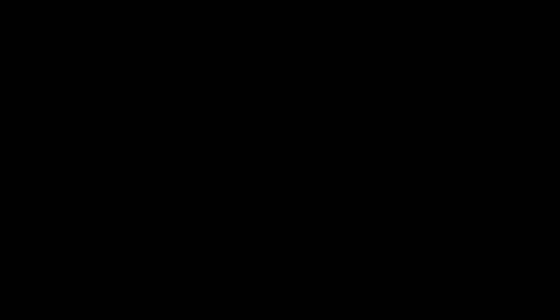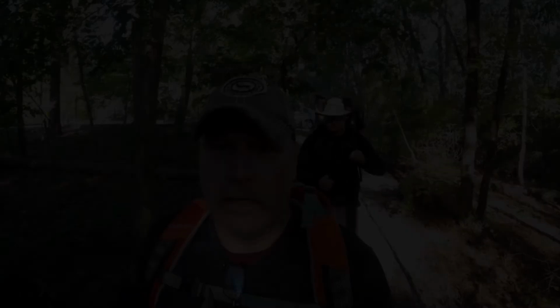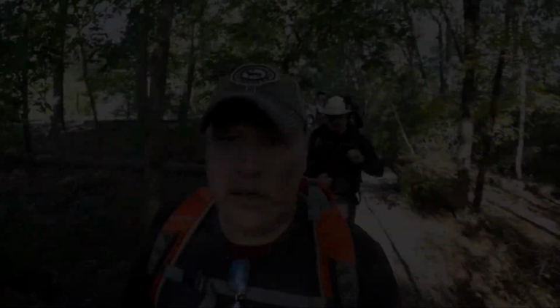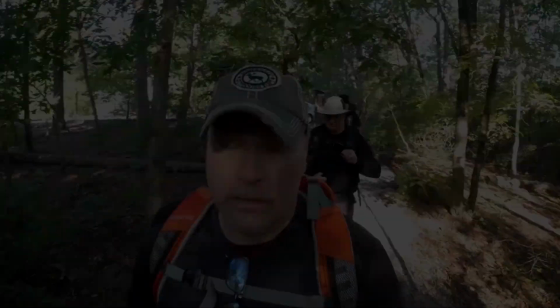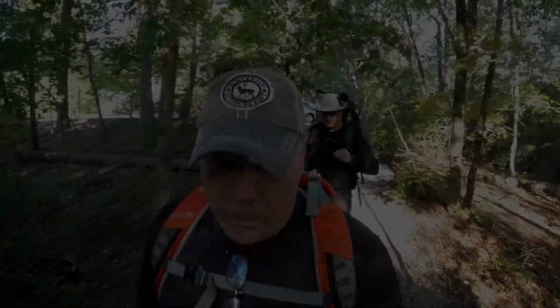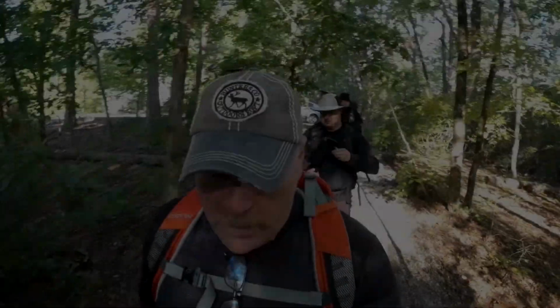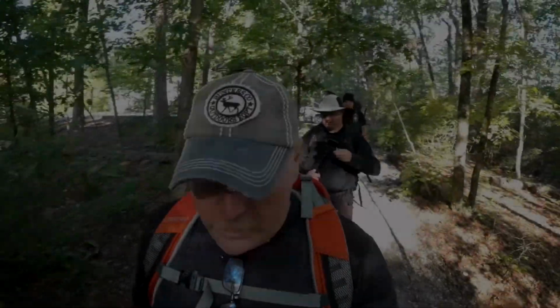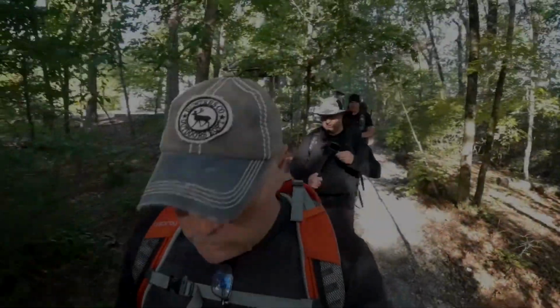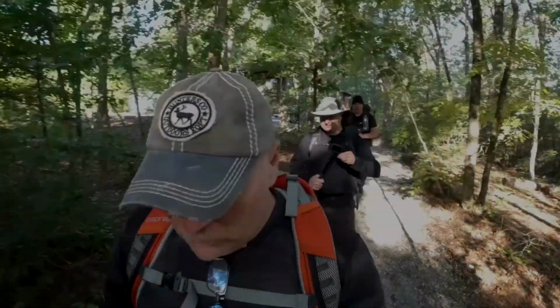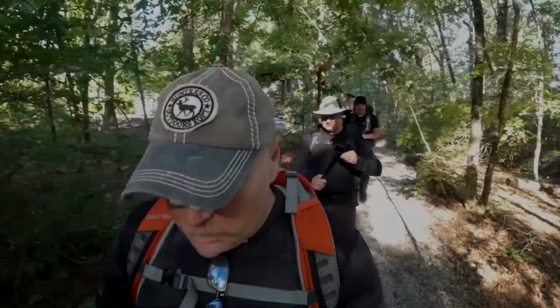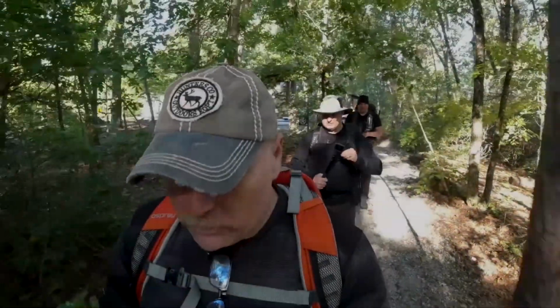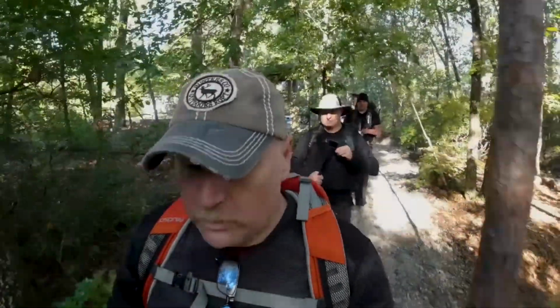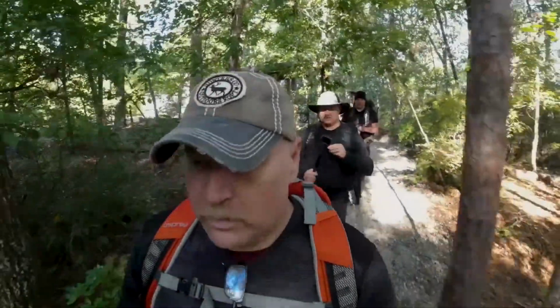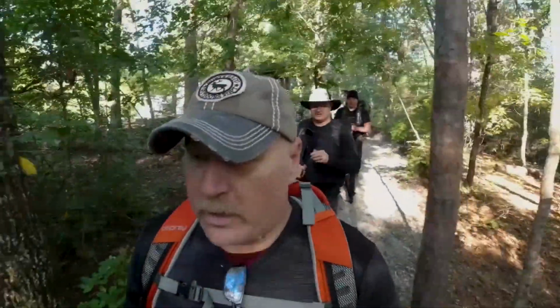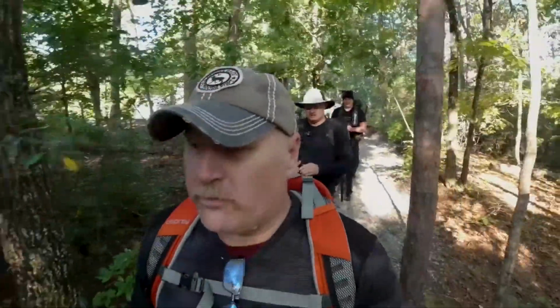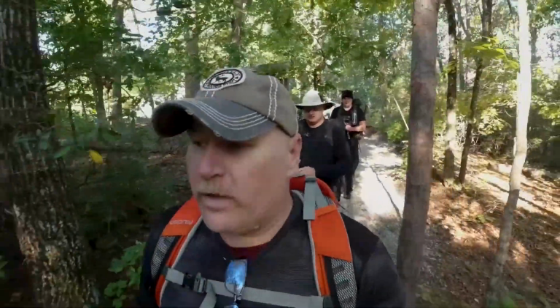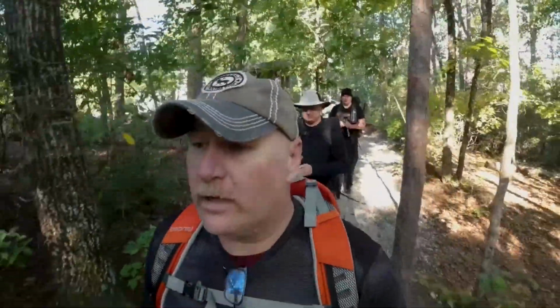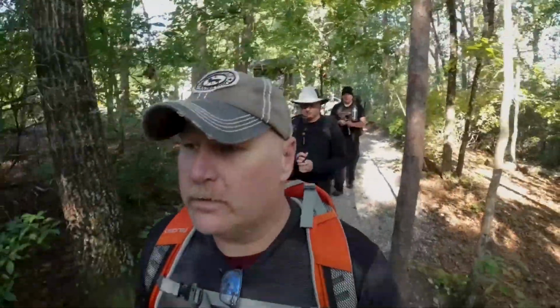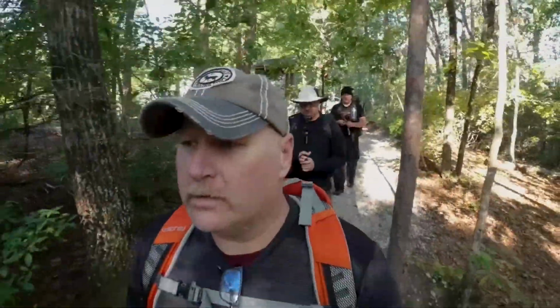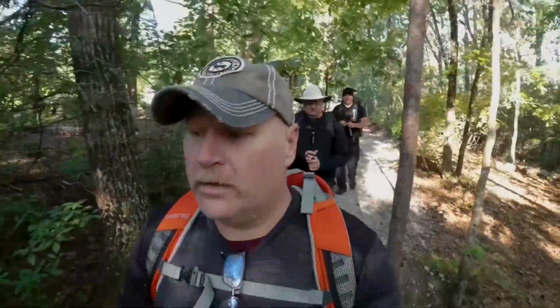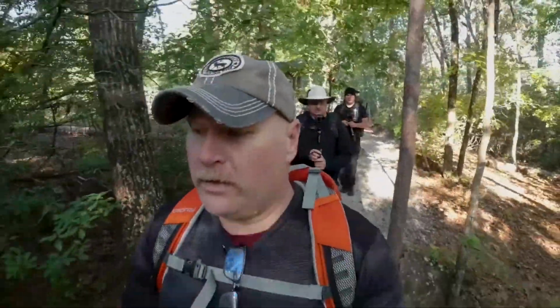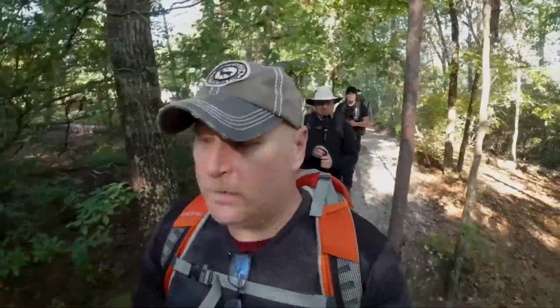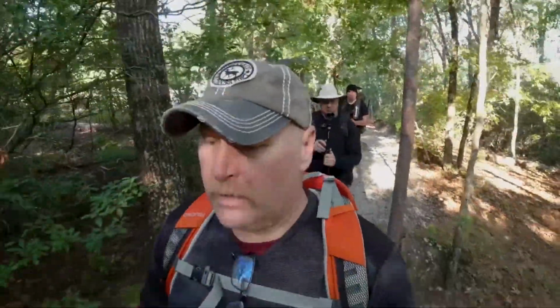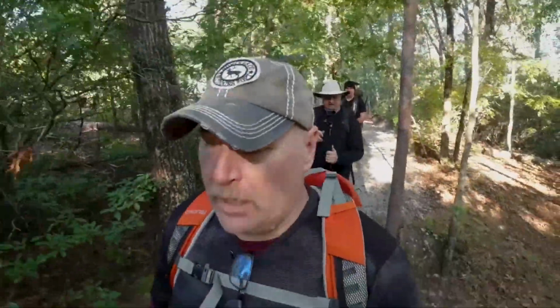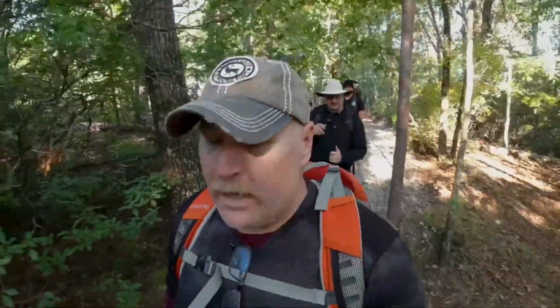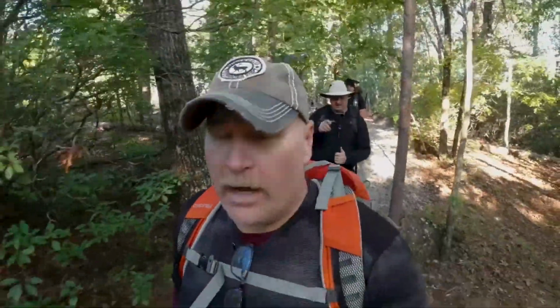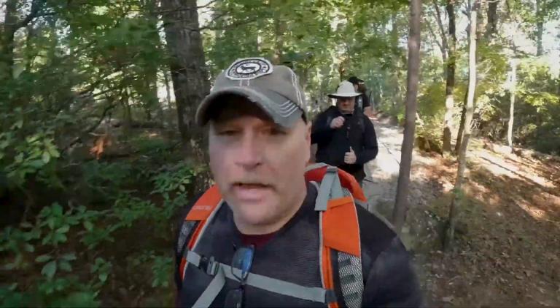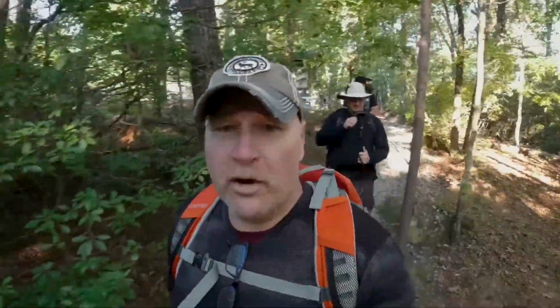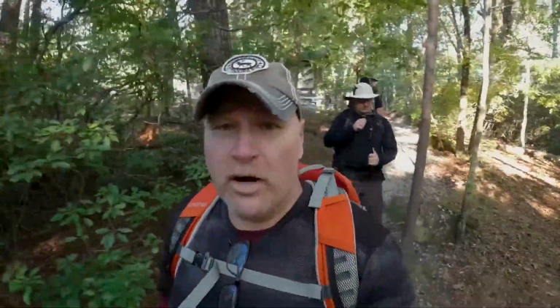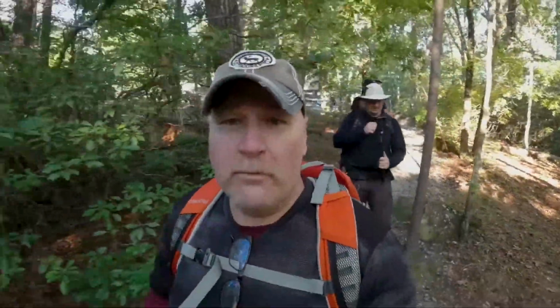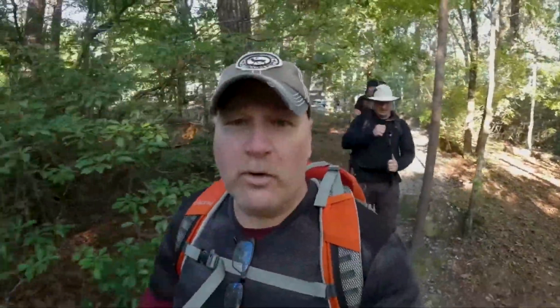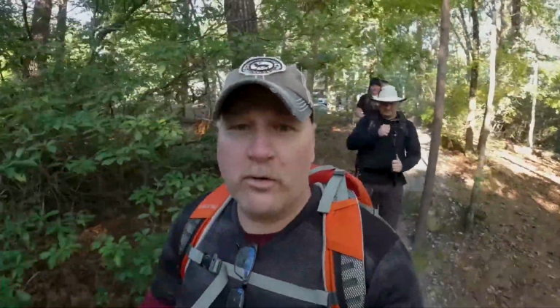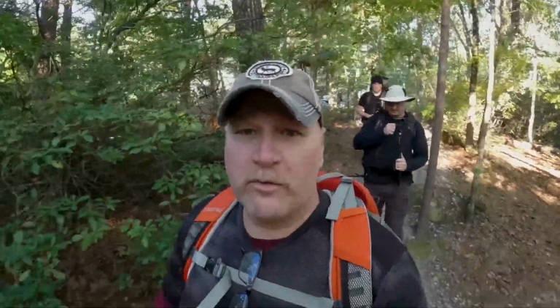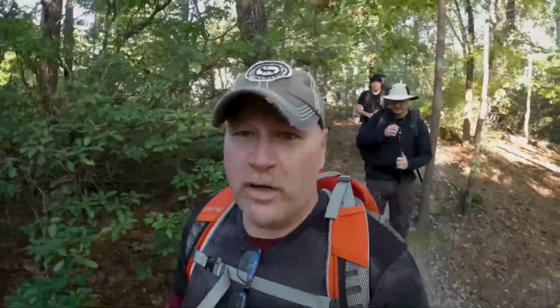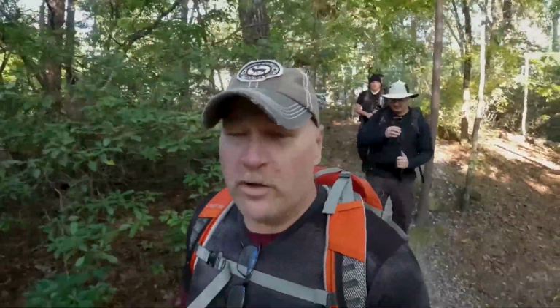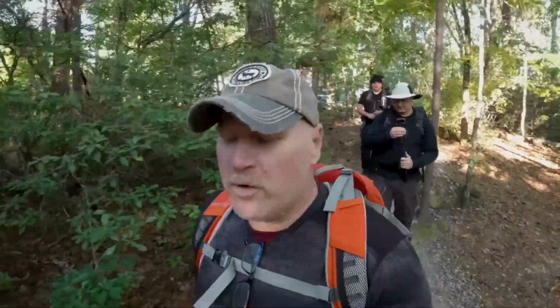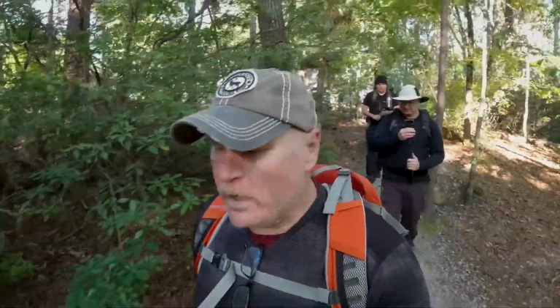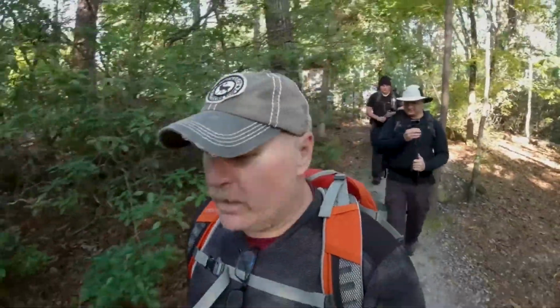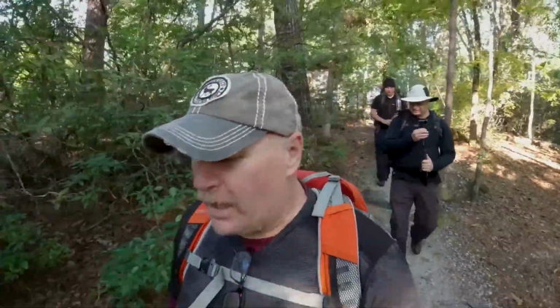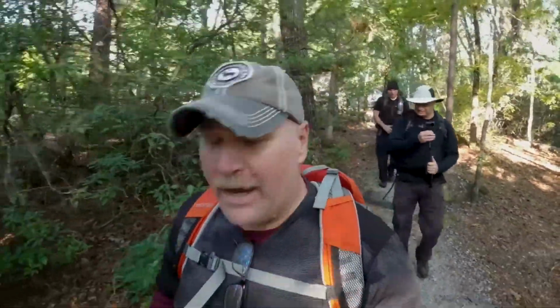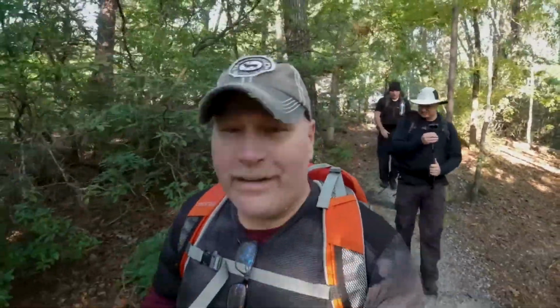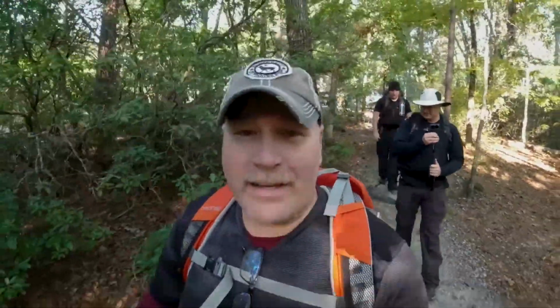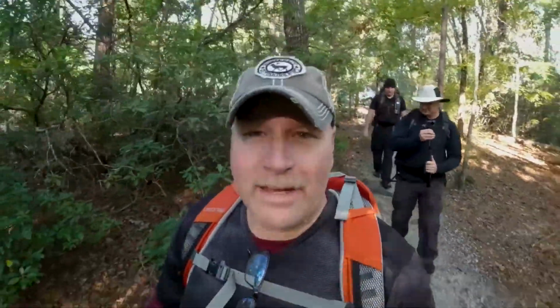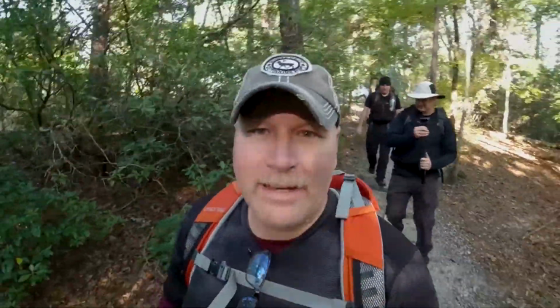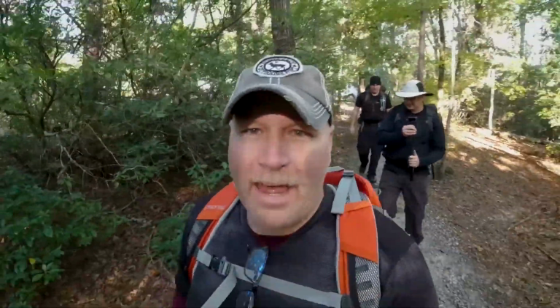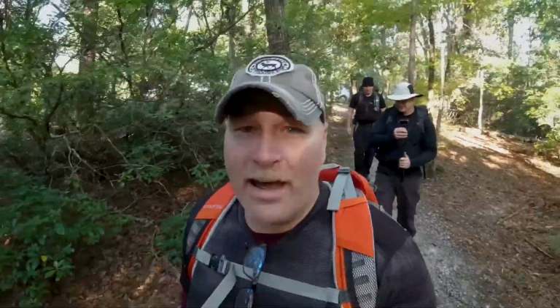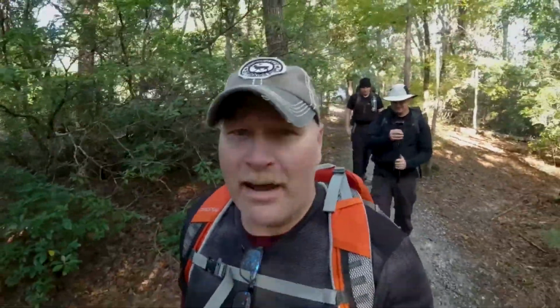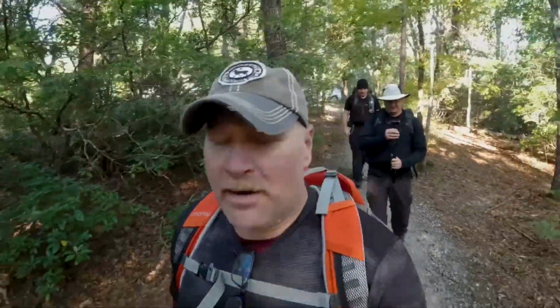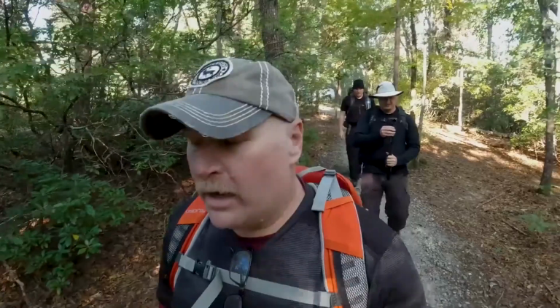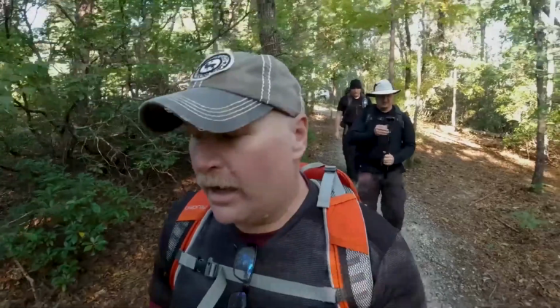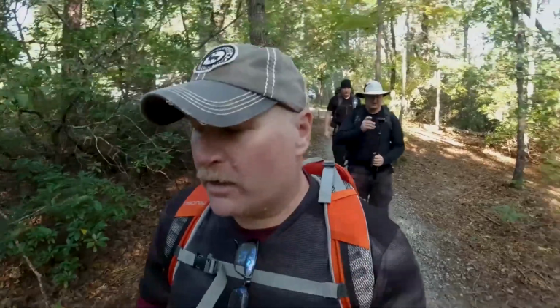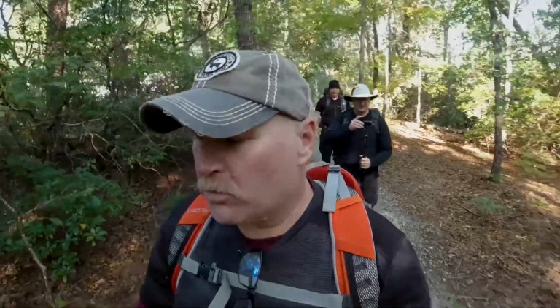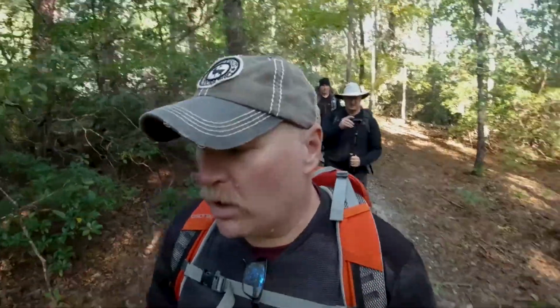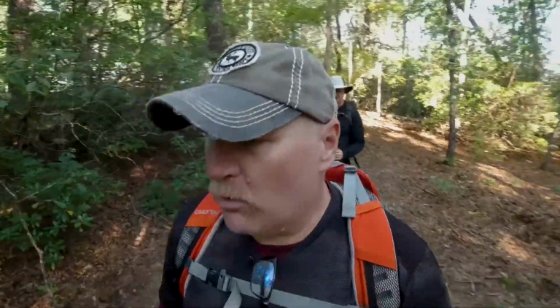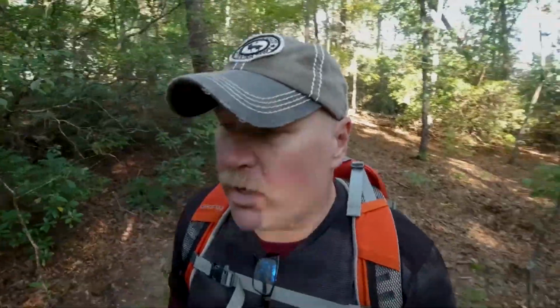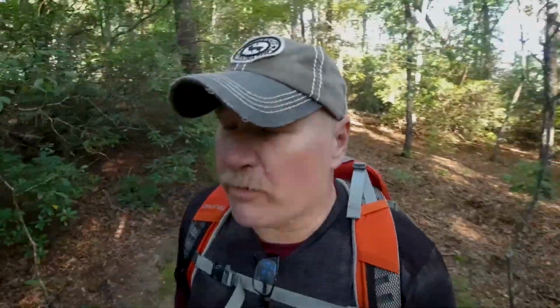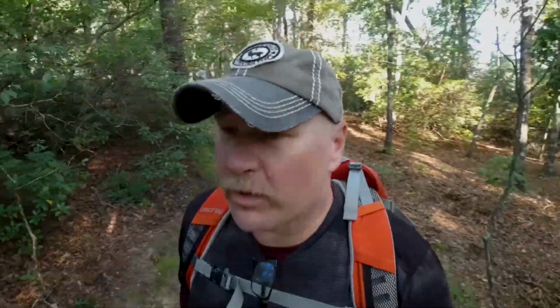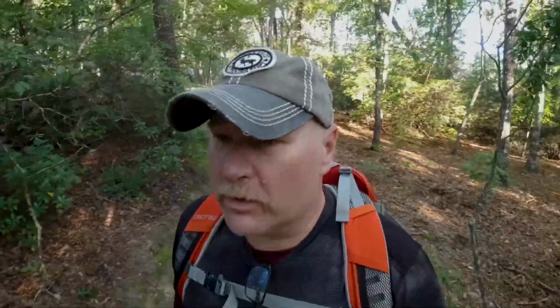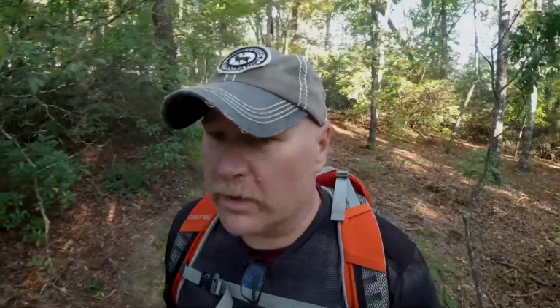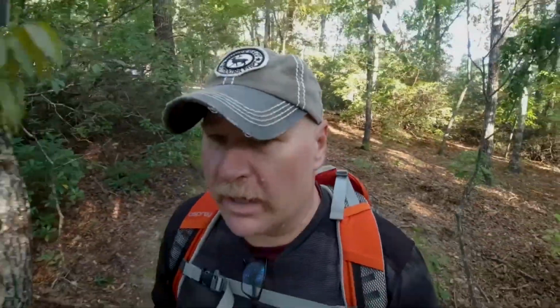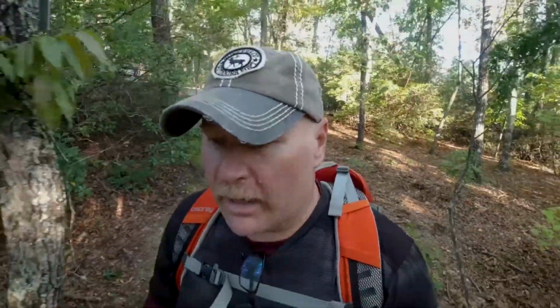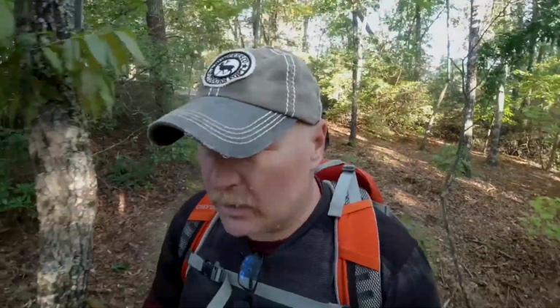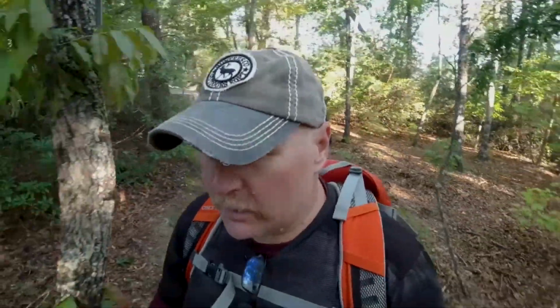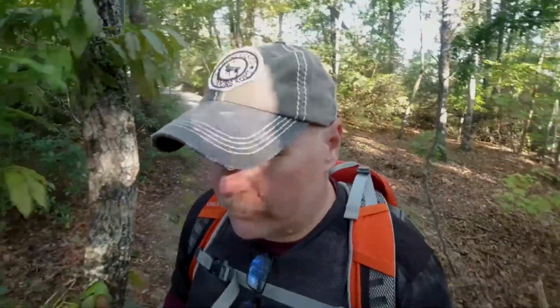Alright, so what are we going to do today fellas? I'm going to review a Katadyn Hiker Pro water filter that I love.